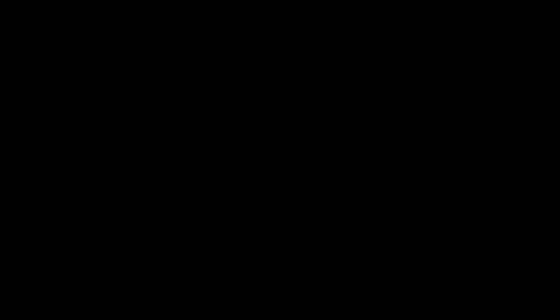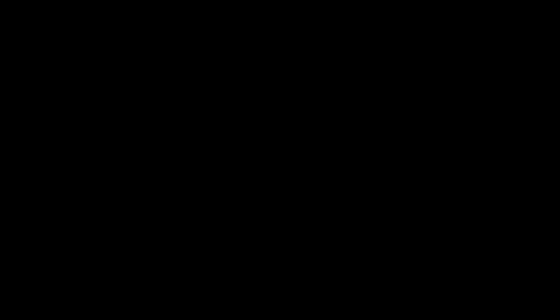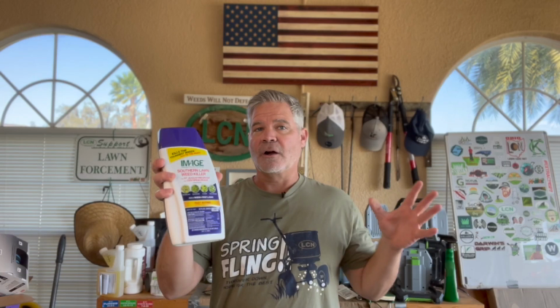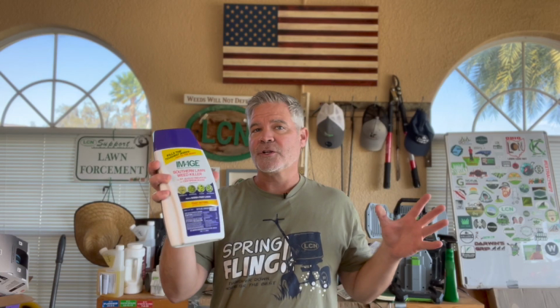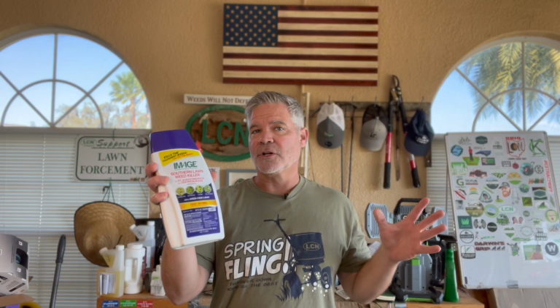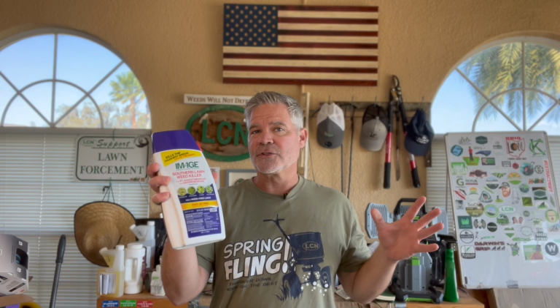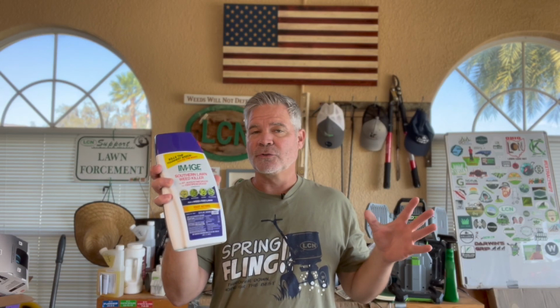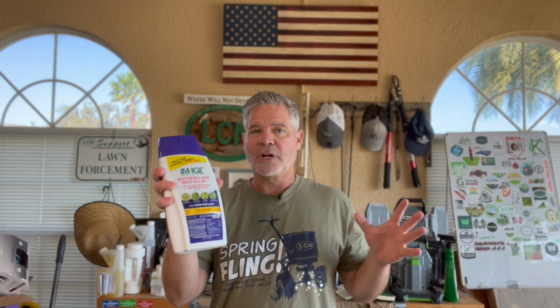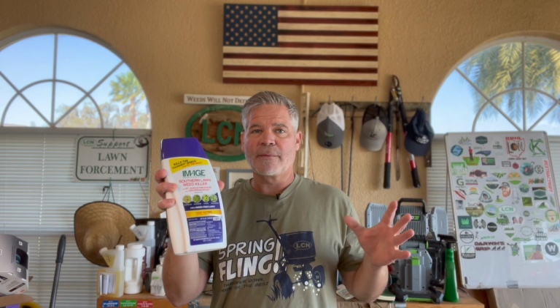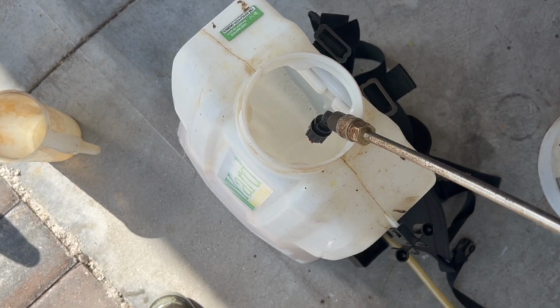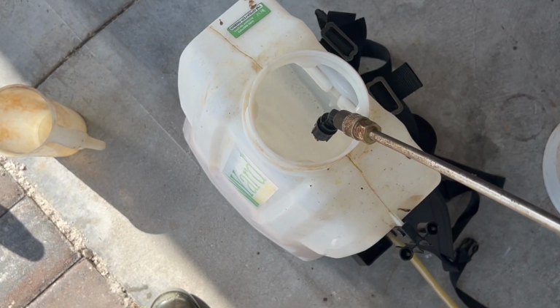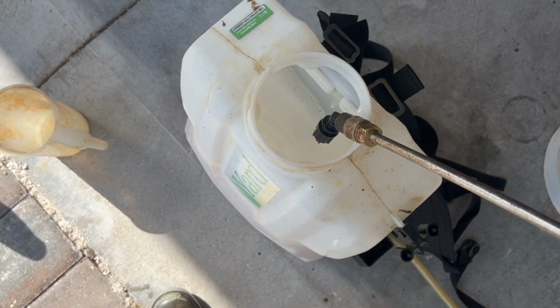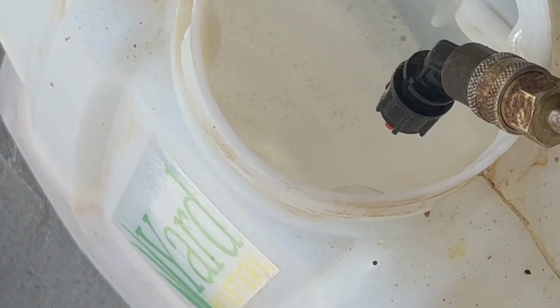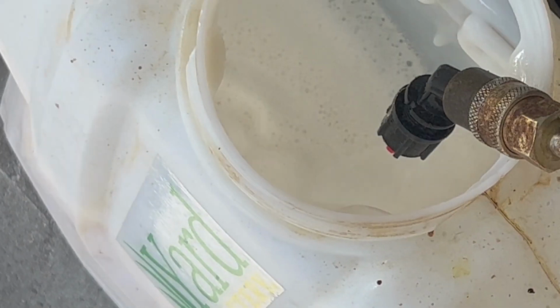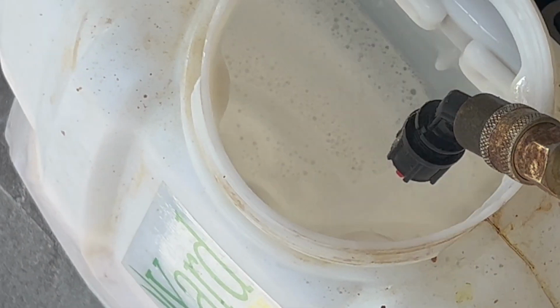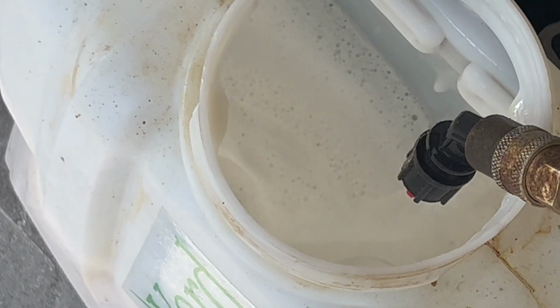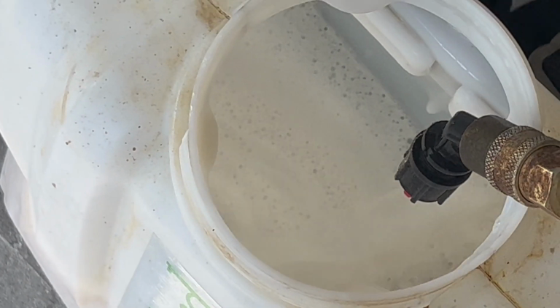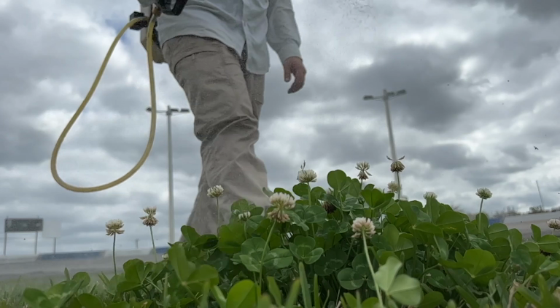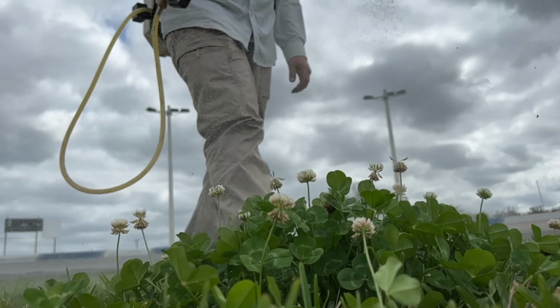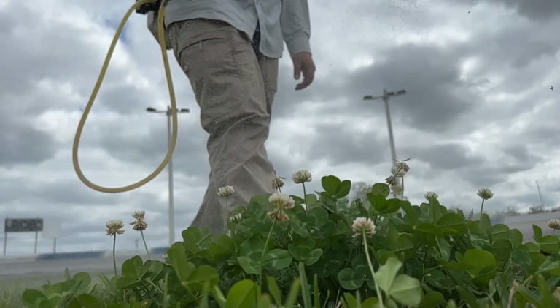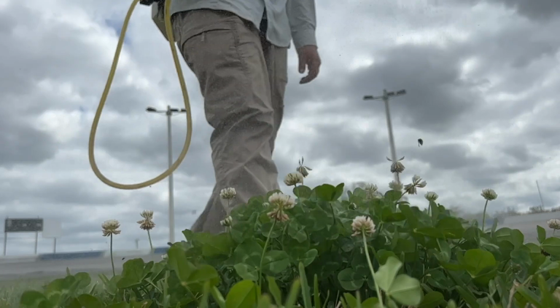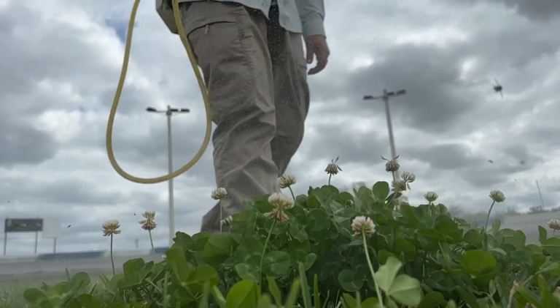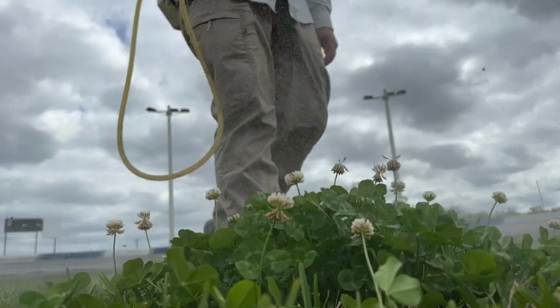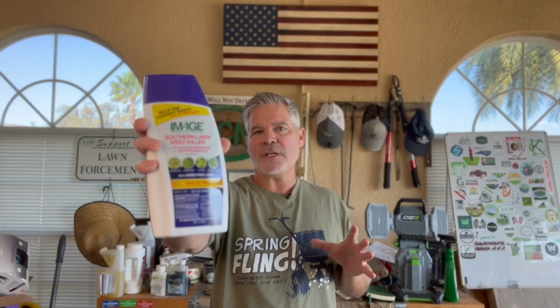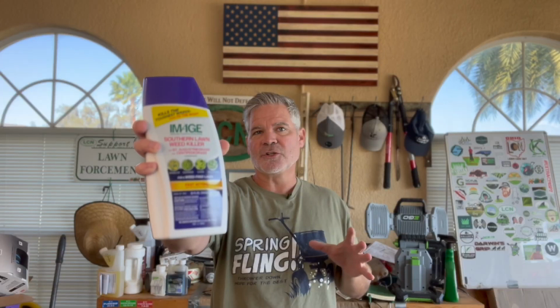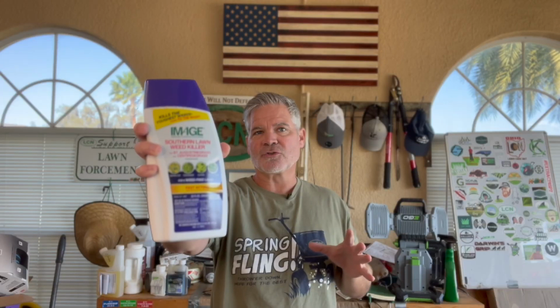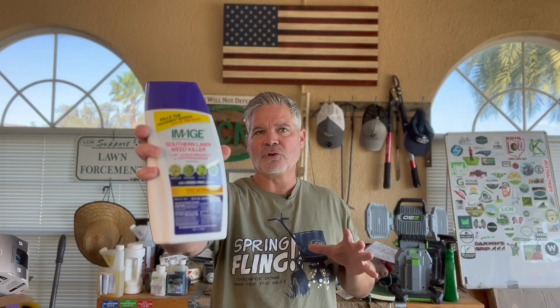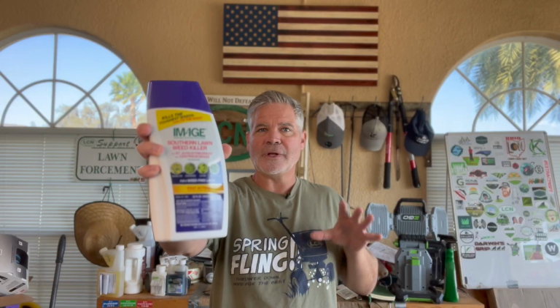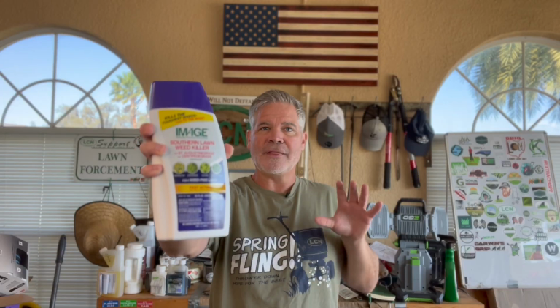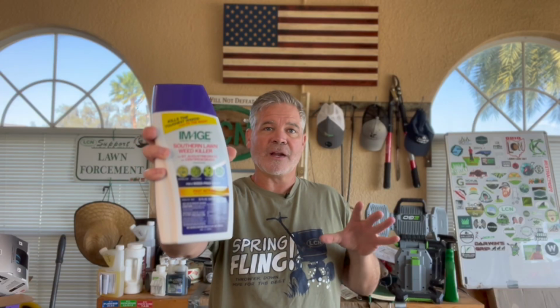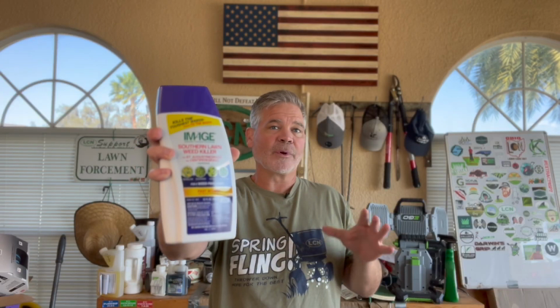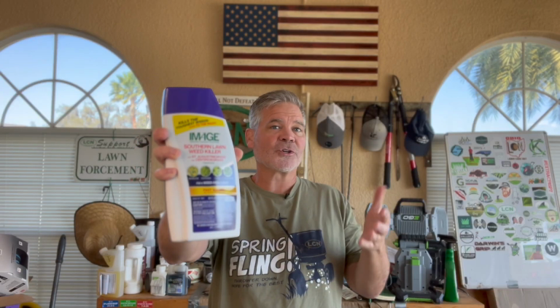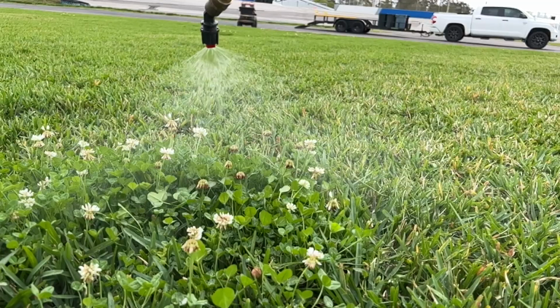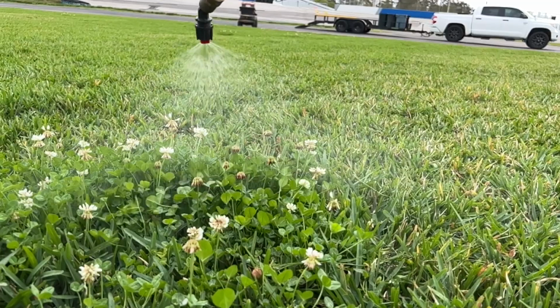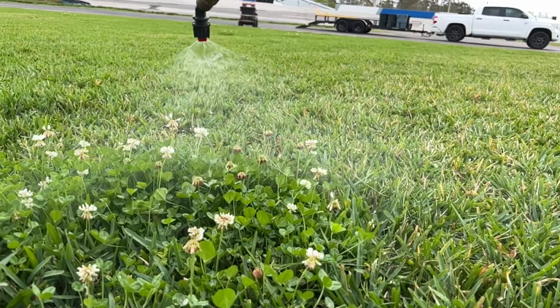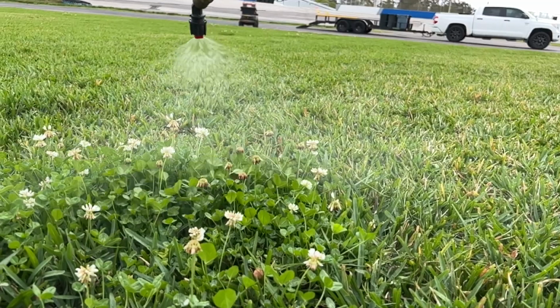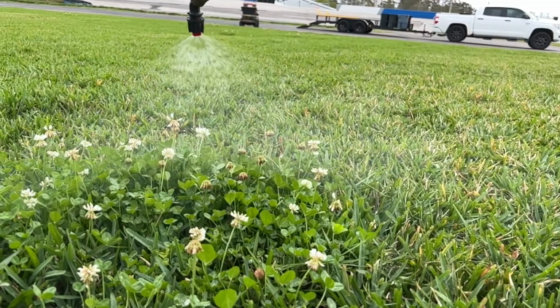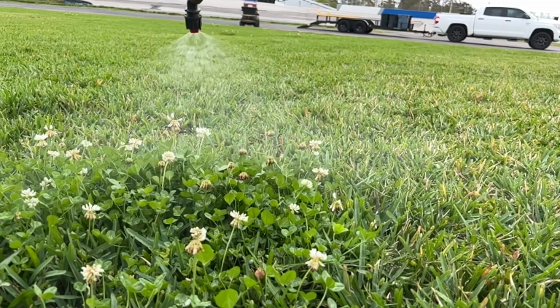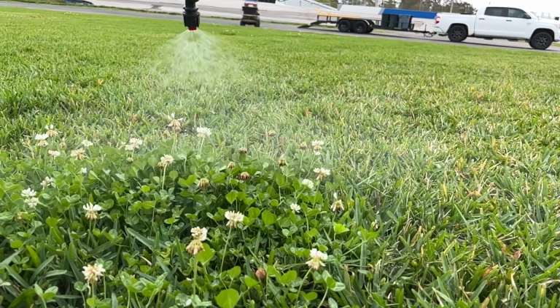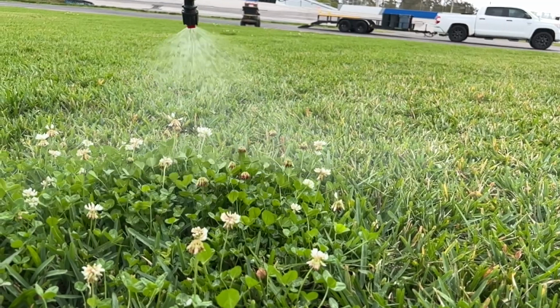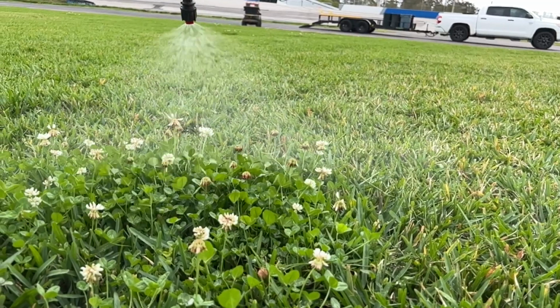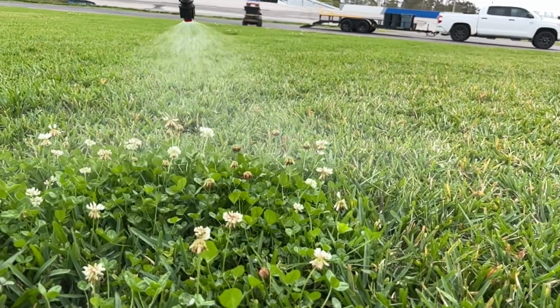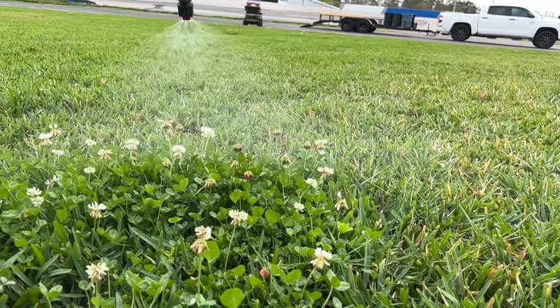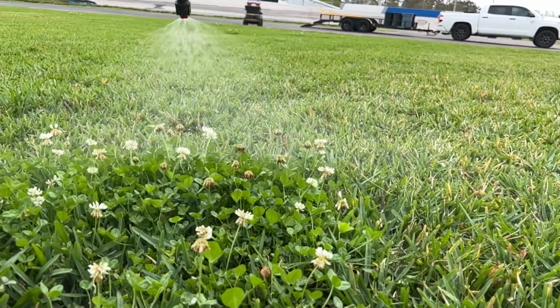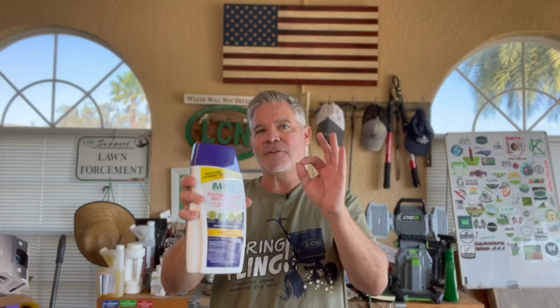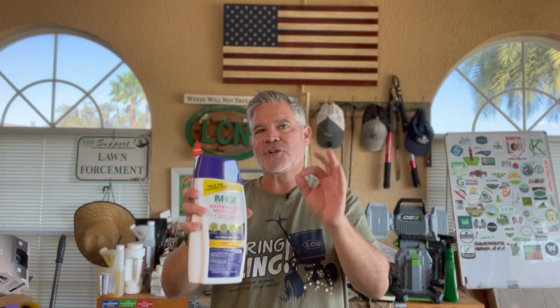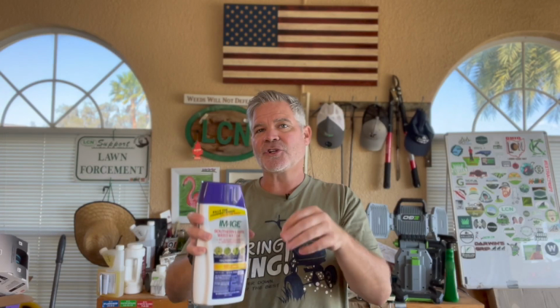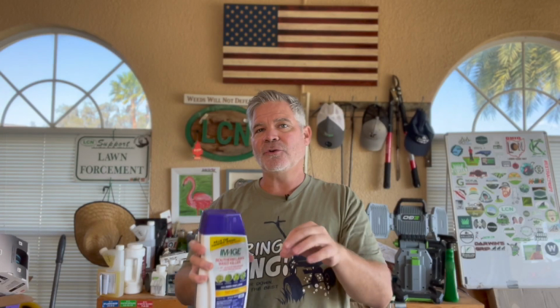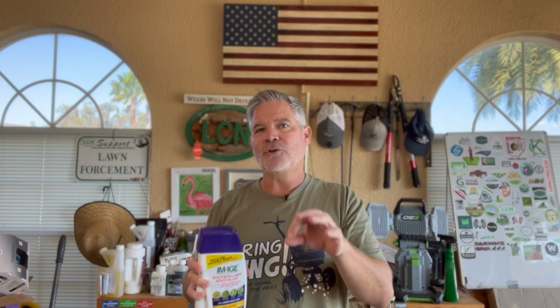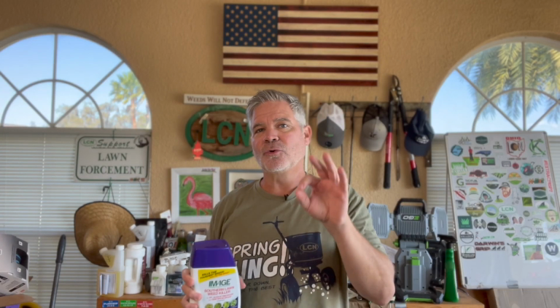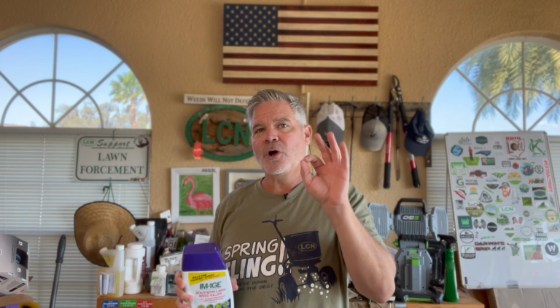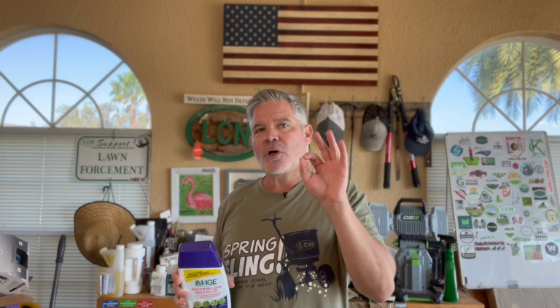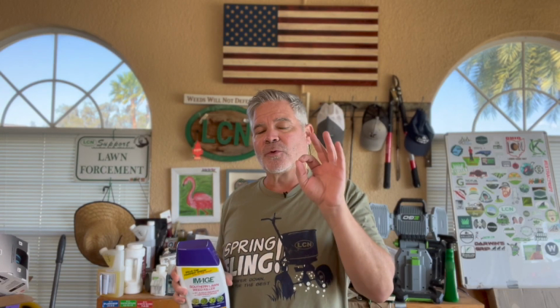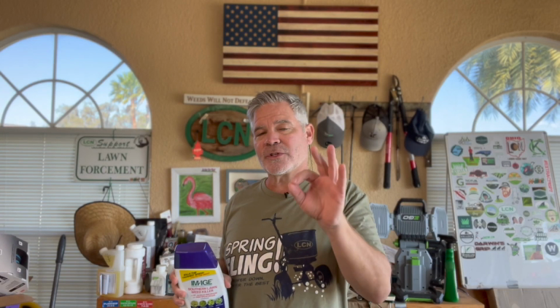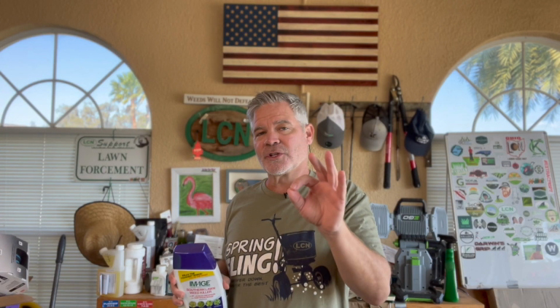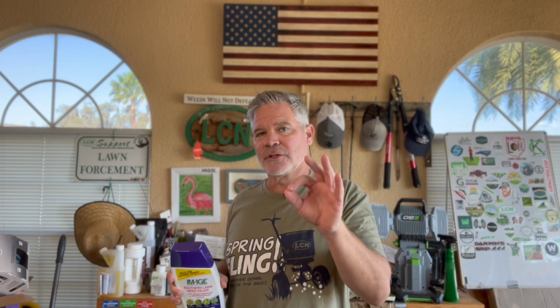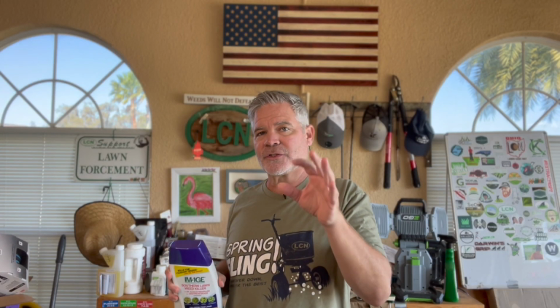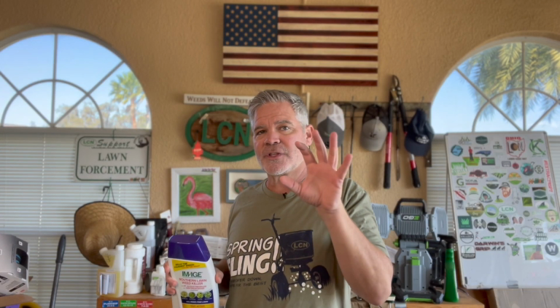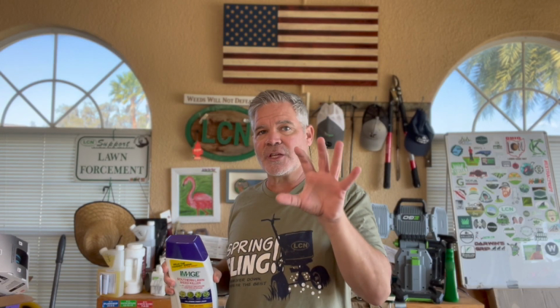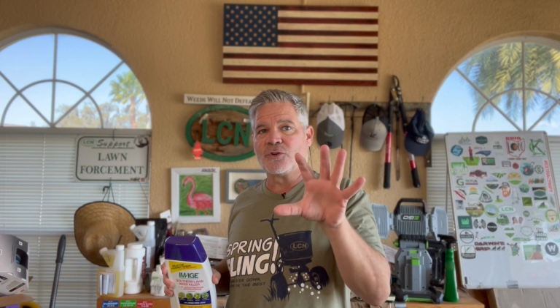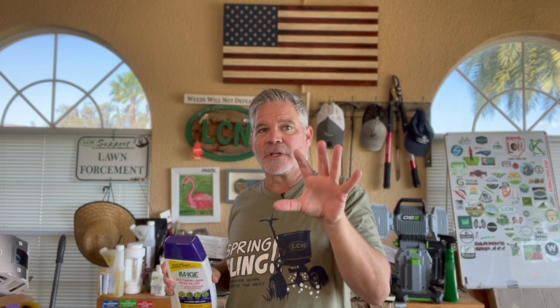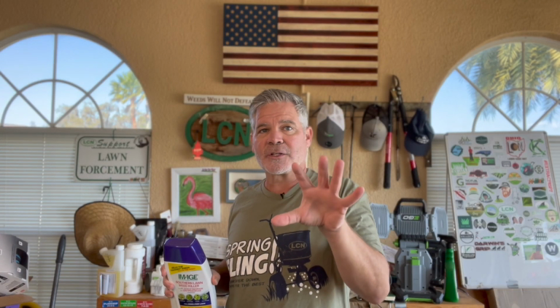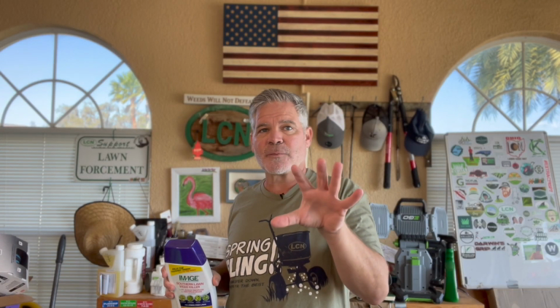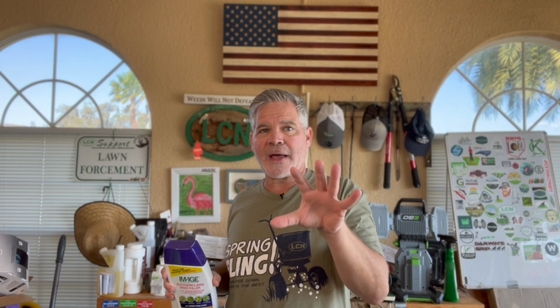All right y'all, so today I'm going to show you how to mix and apply this weed control, then how to spray it, and I'll even show you the results you can expect.